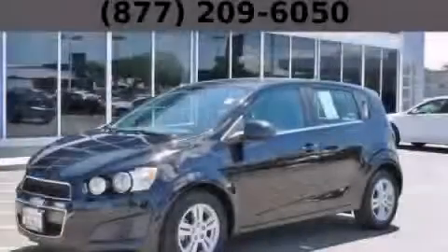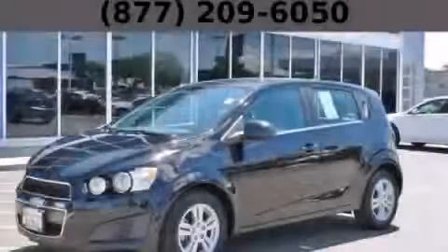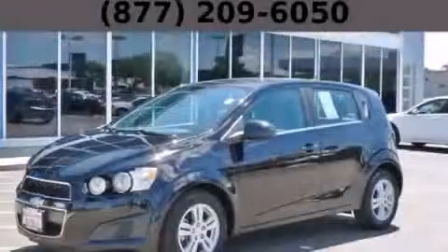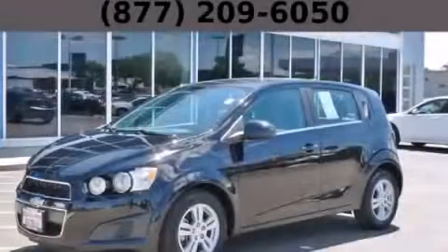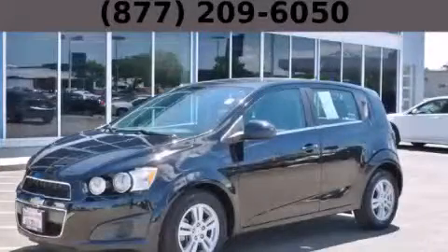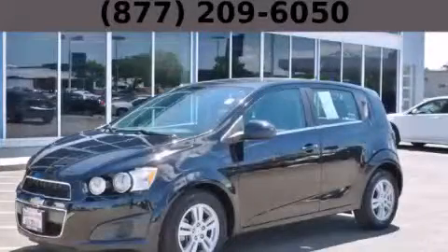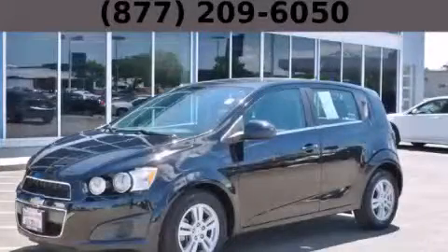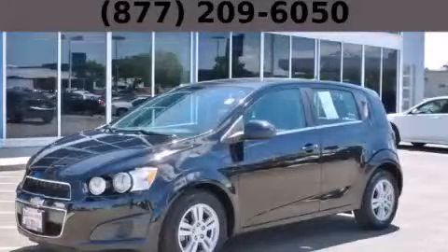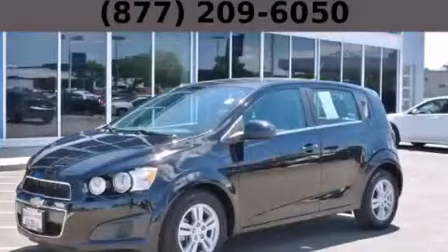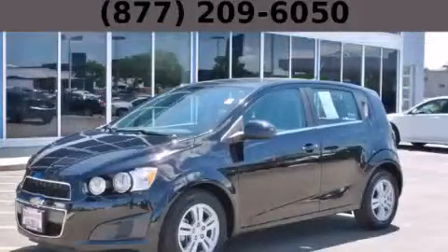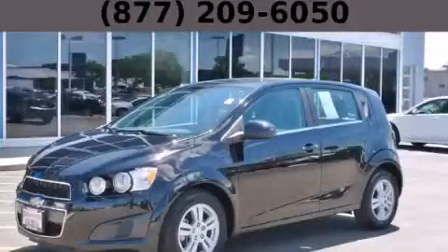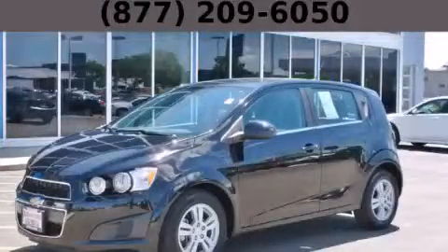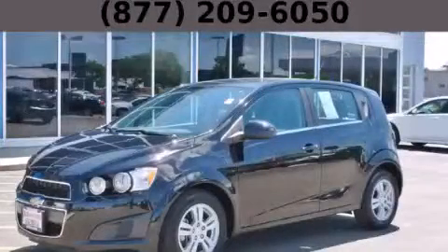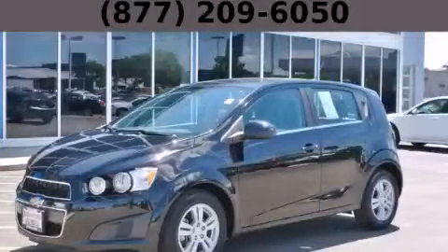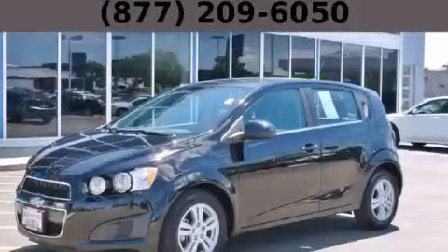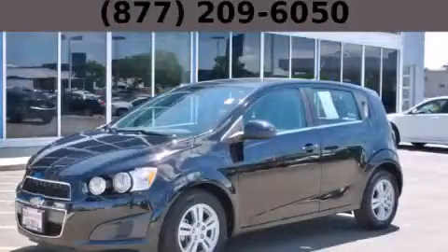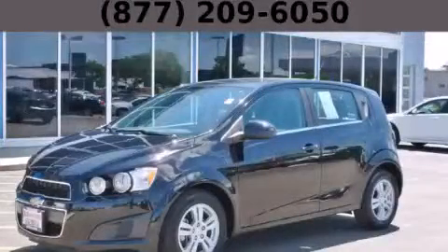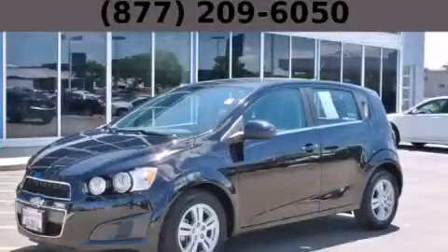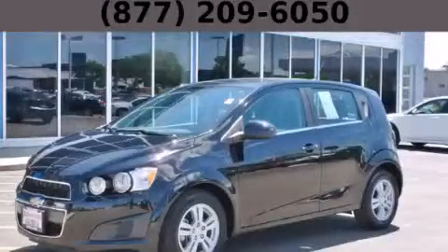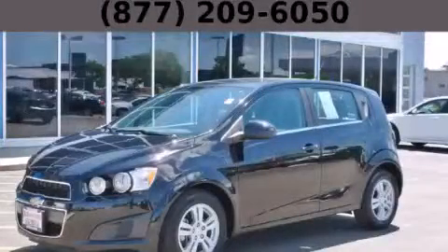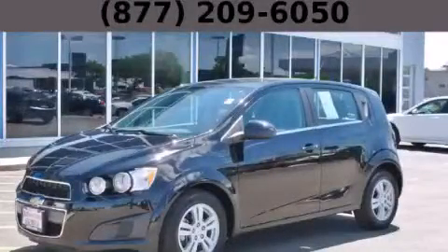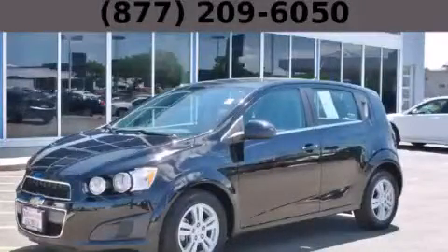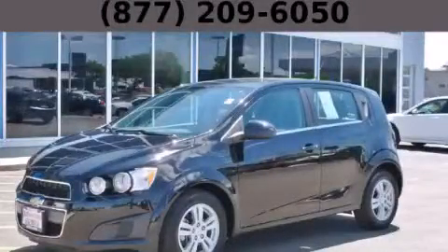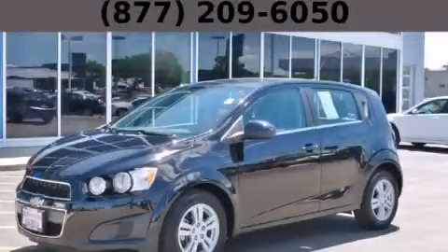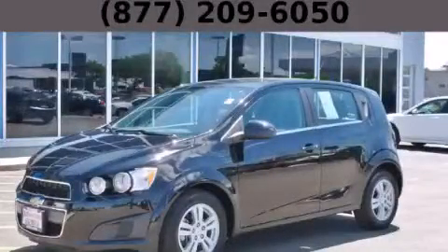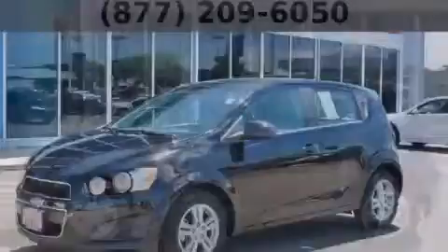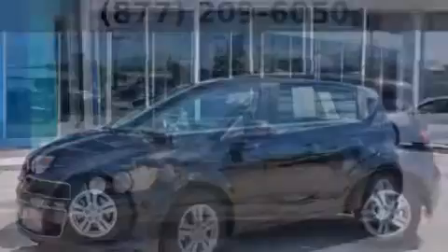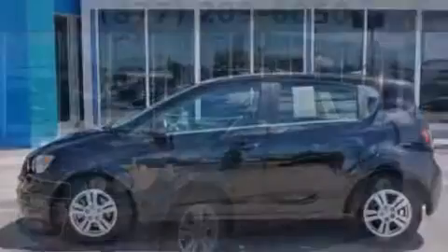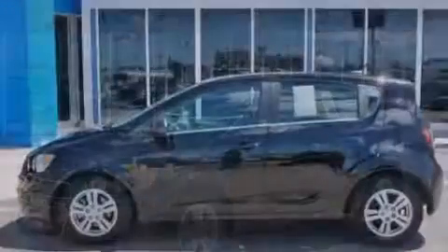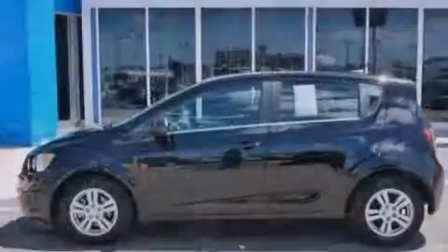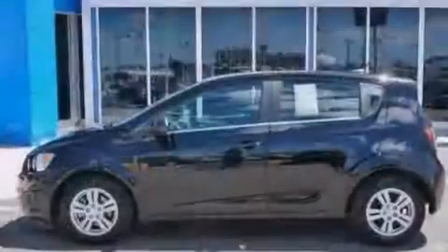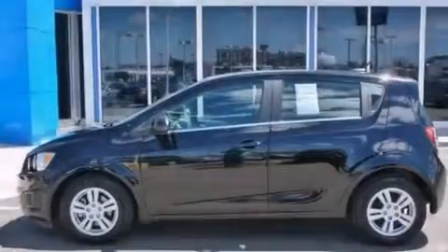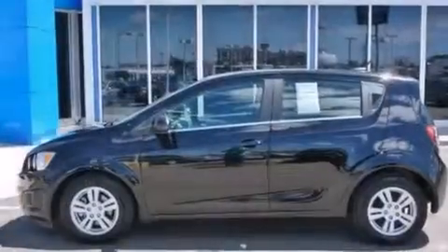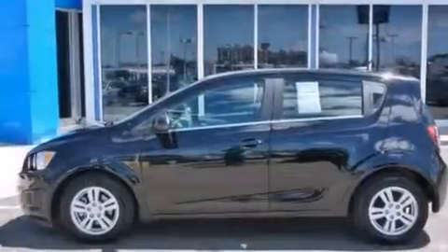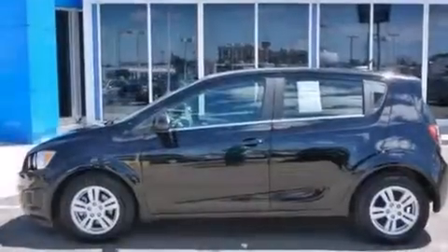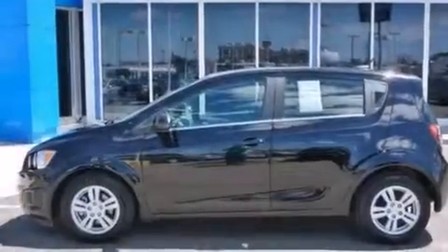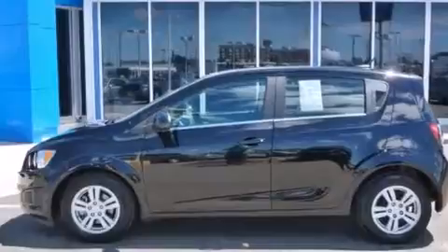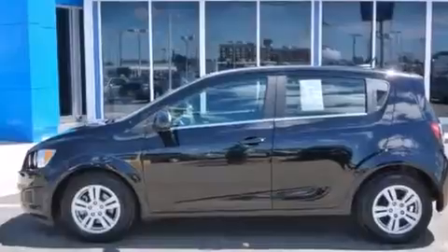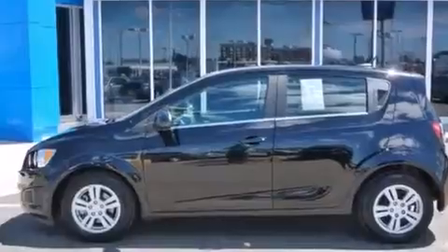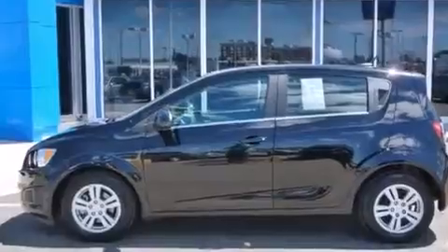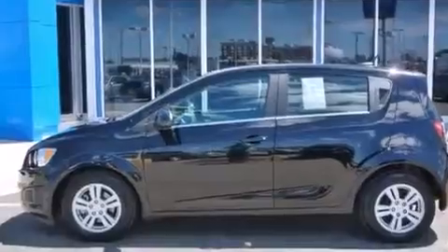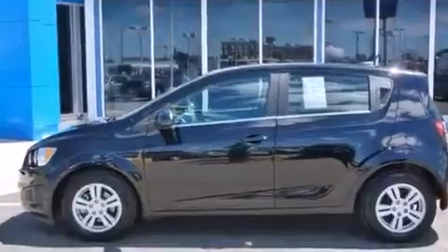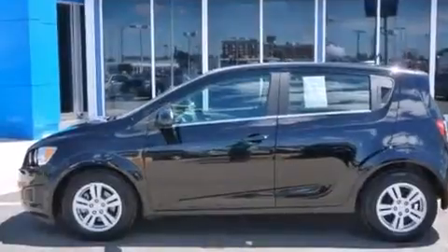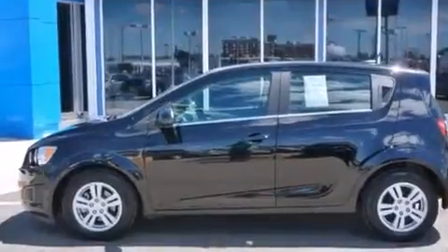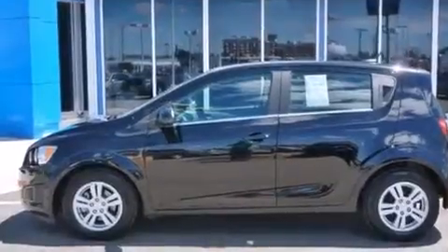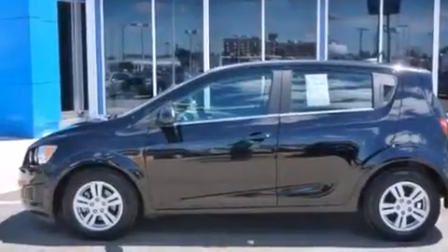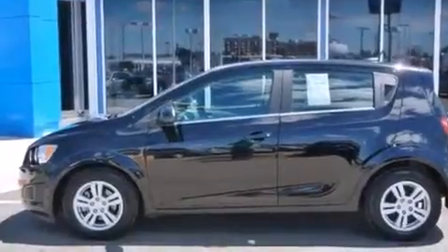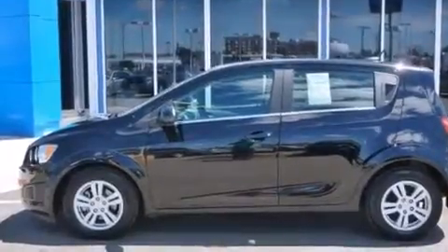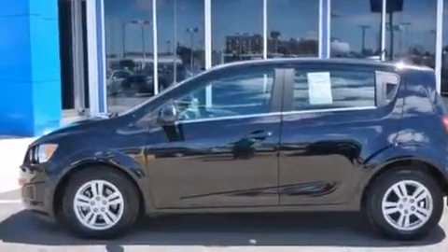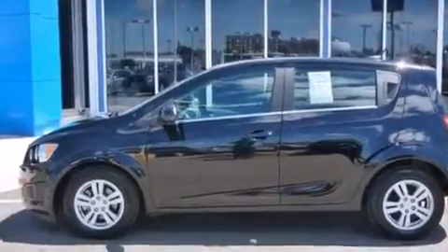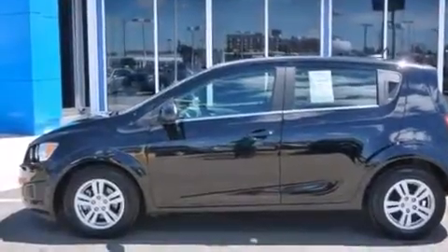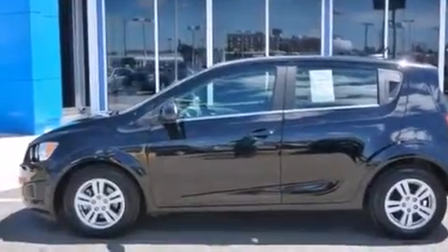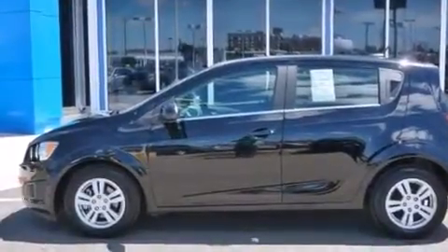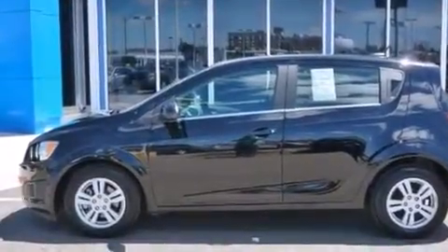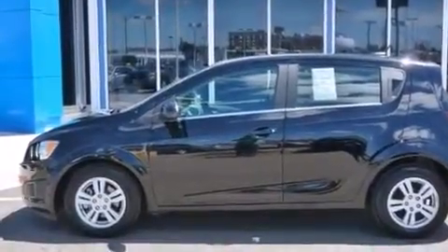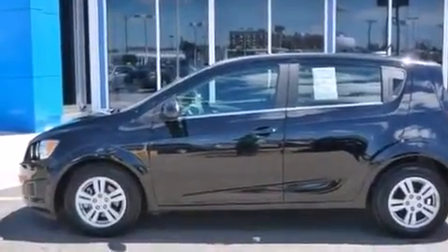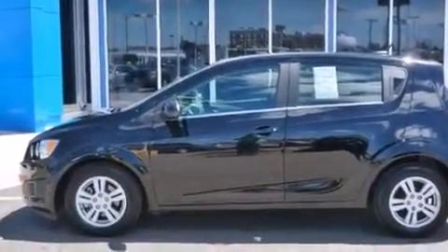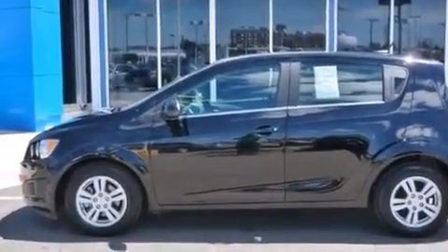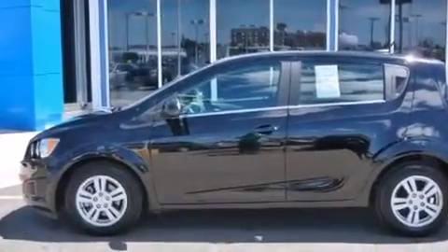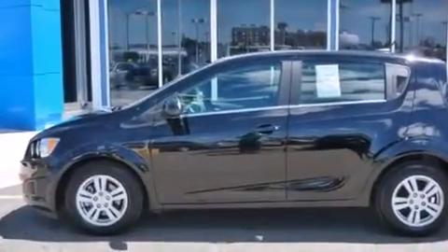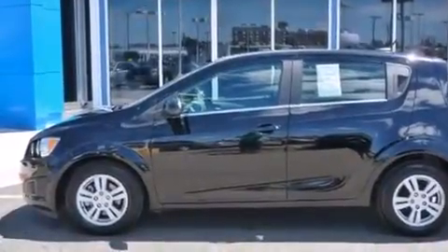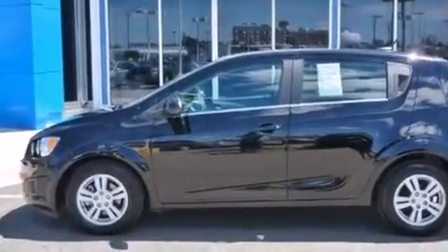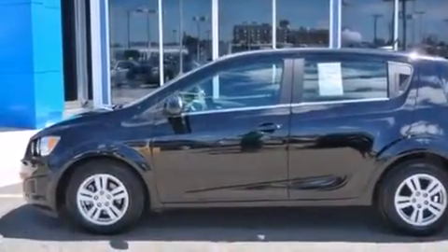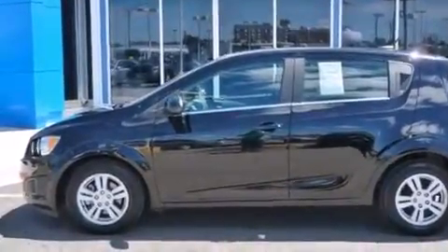This is a 2012 Chevrolet Sonic. It features a 1.8-liter four-cylinder engine and an automatic transmission.